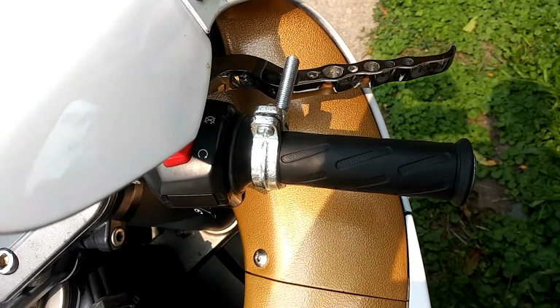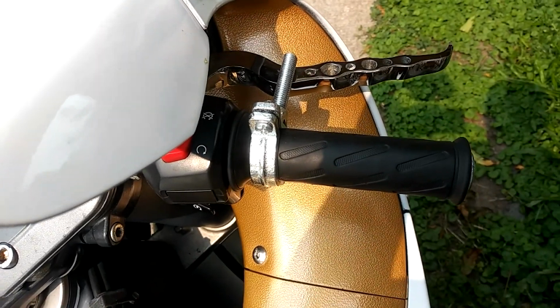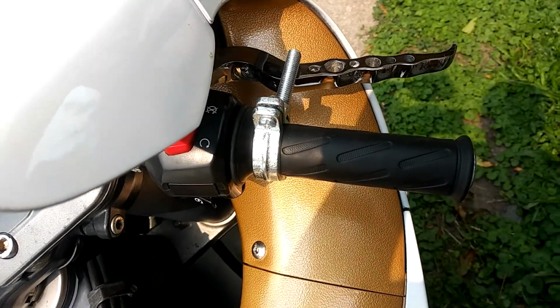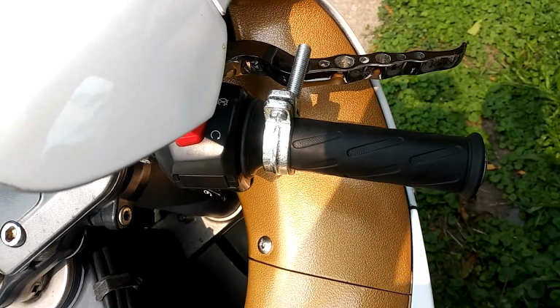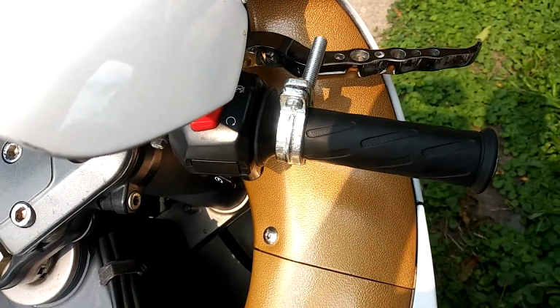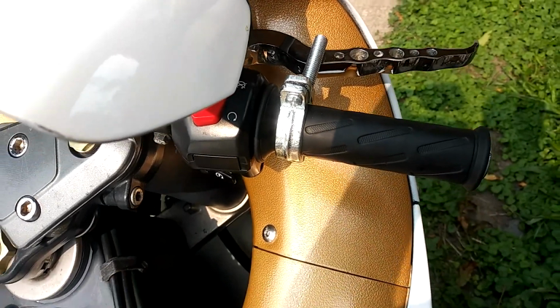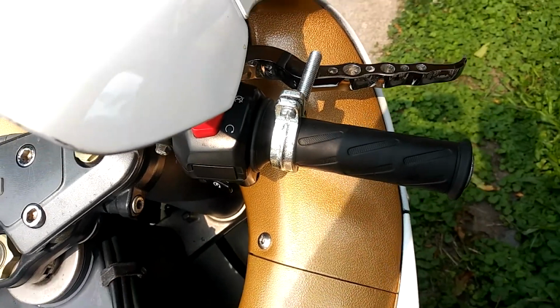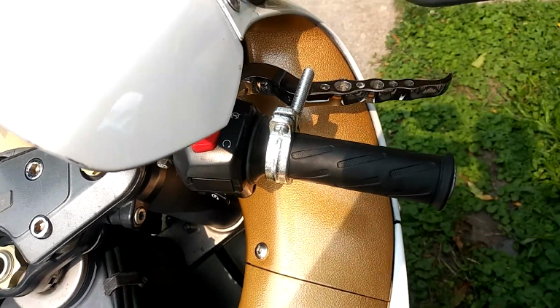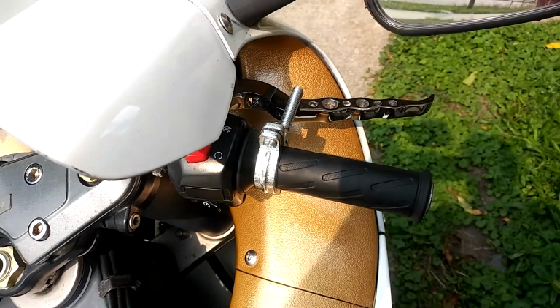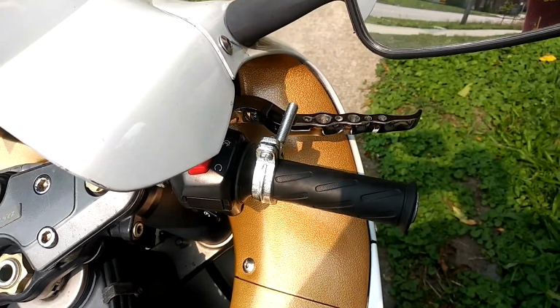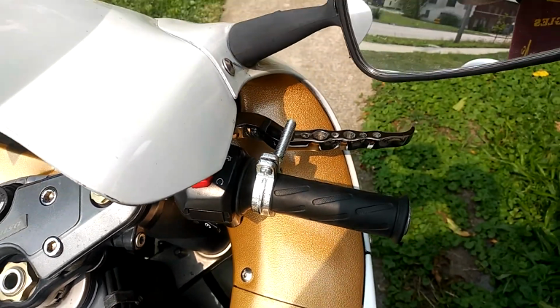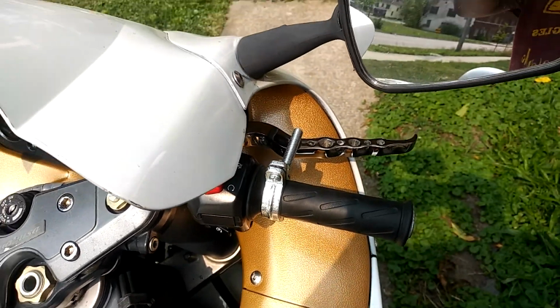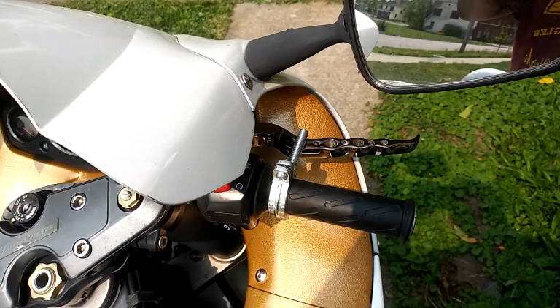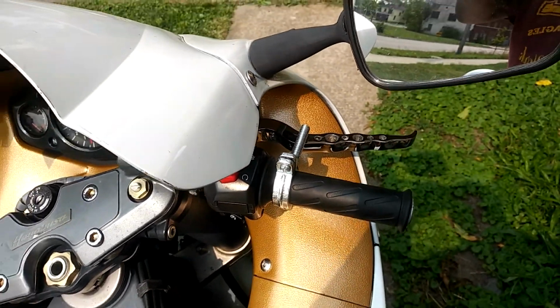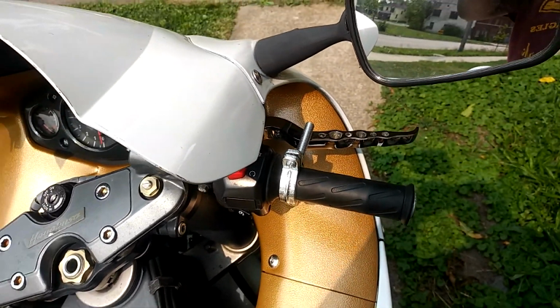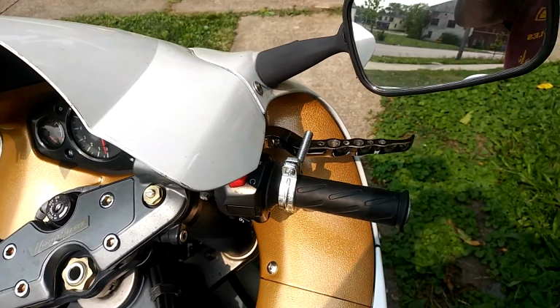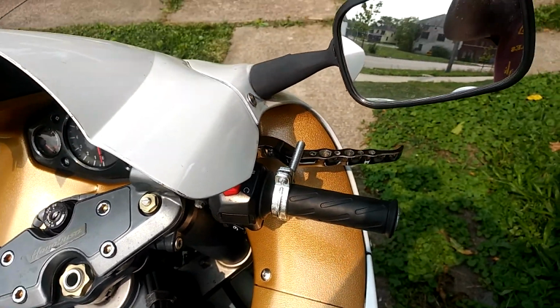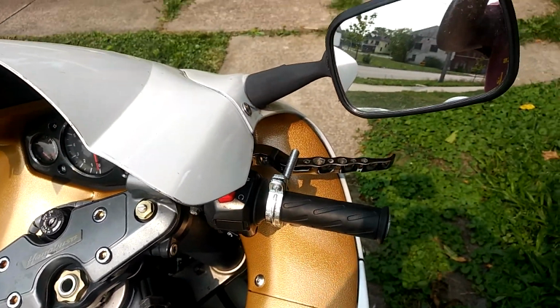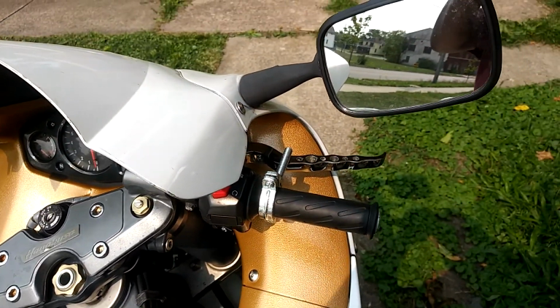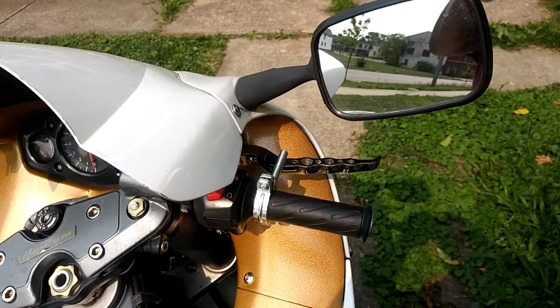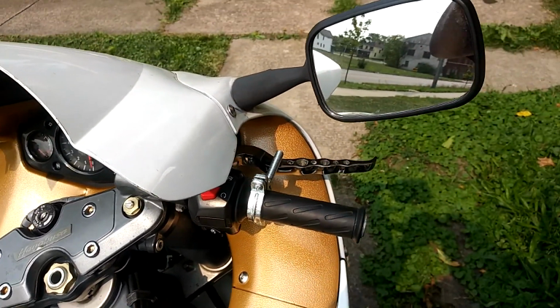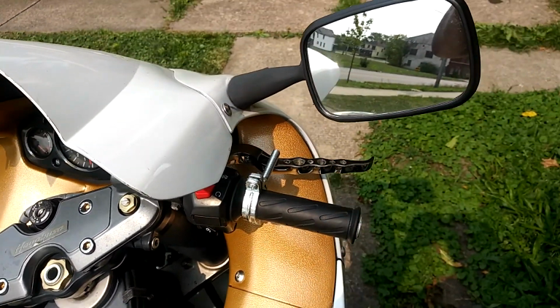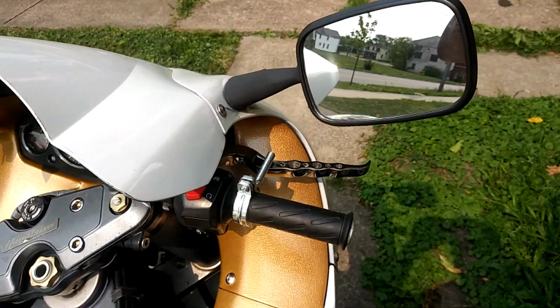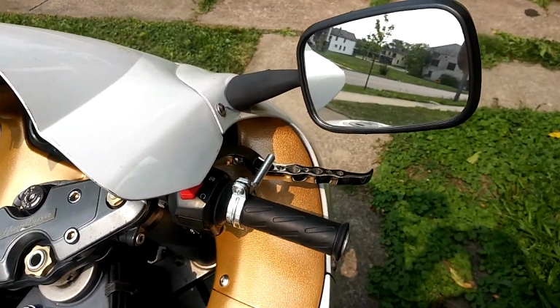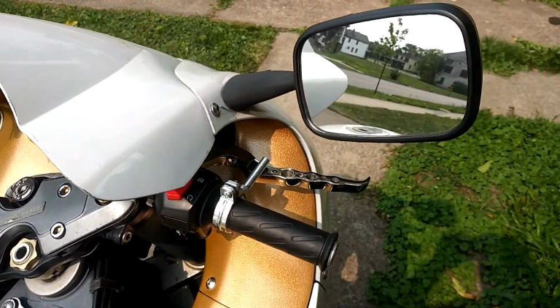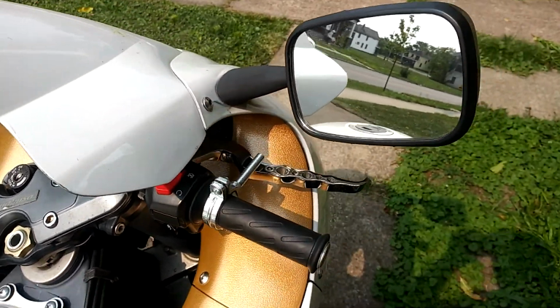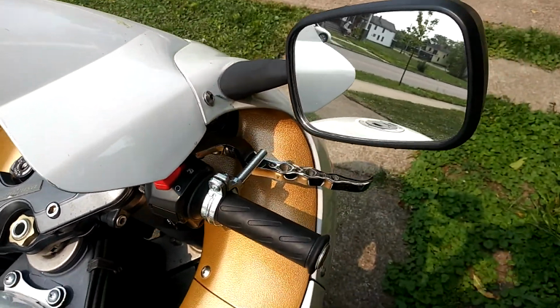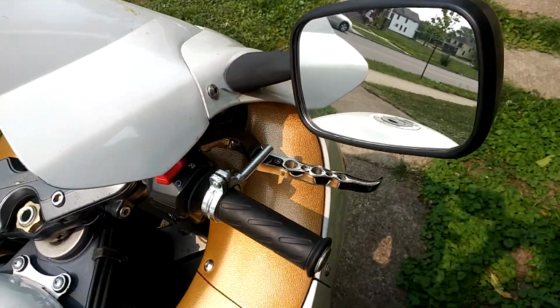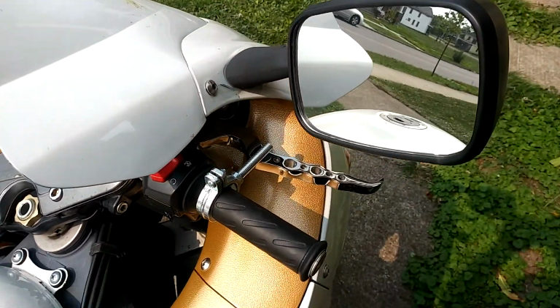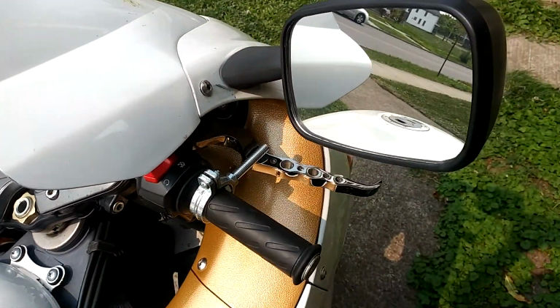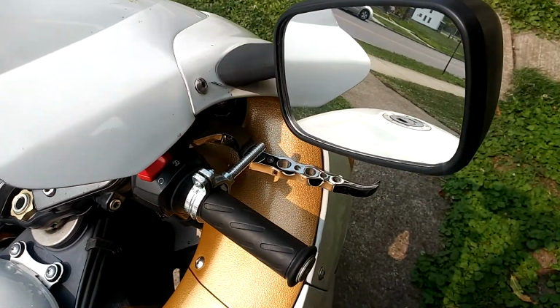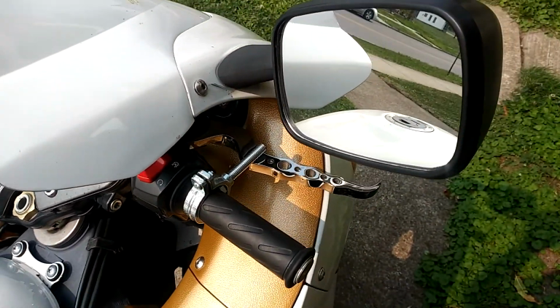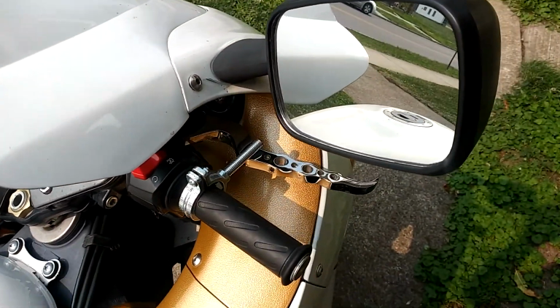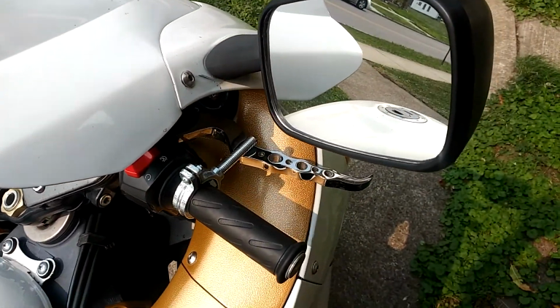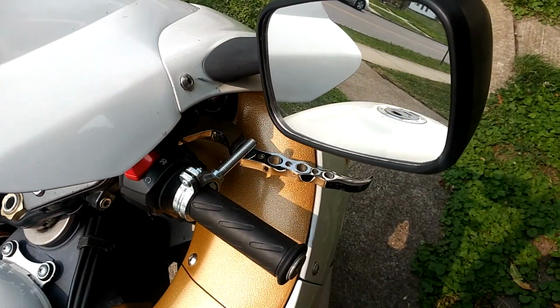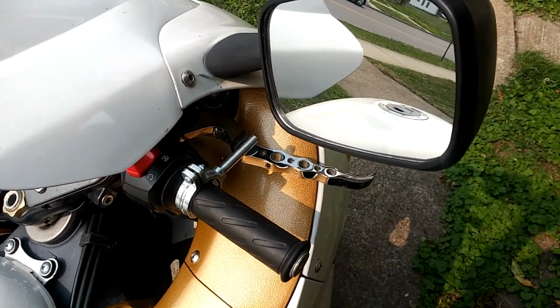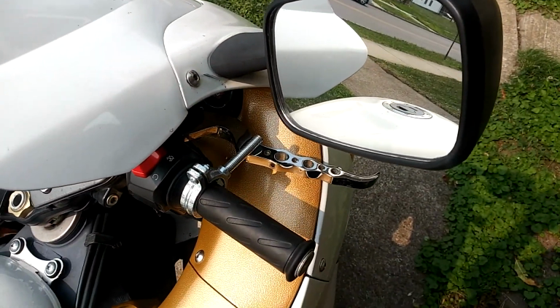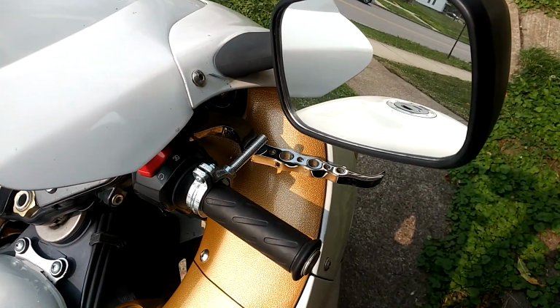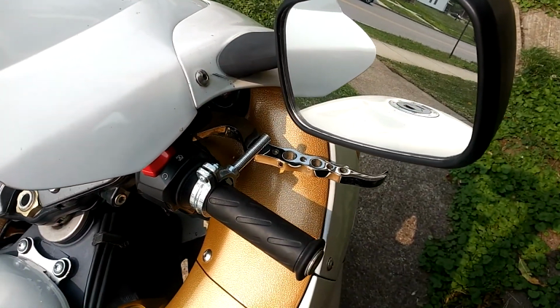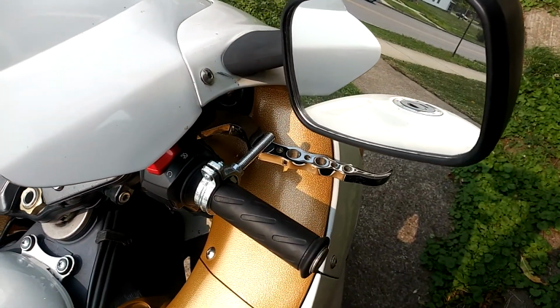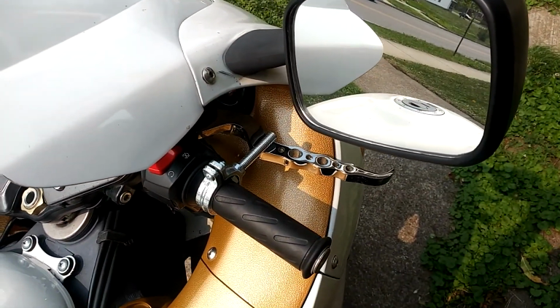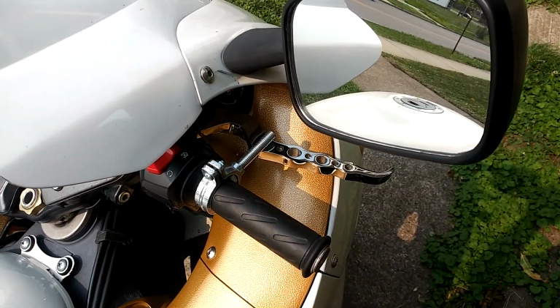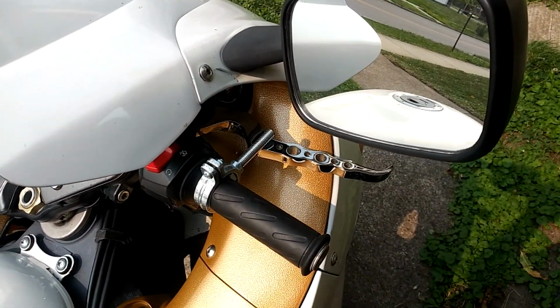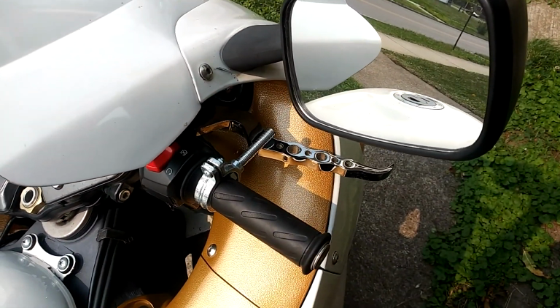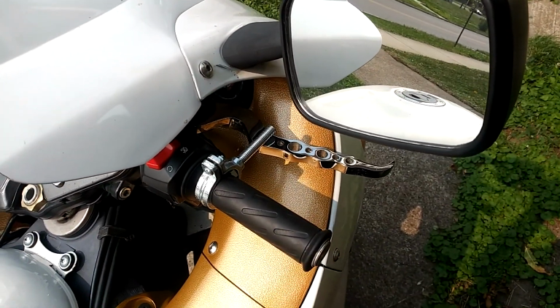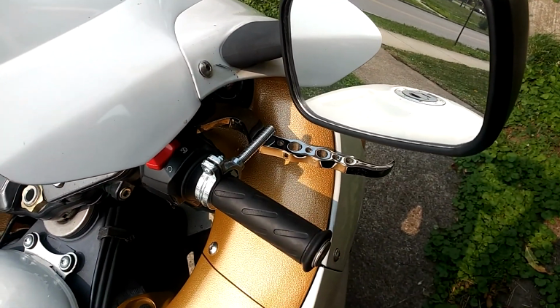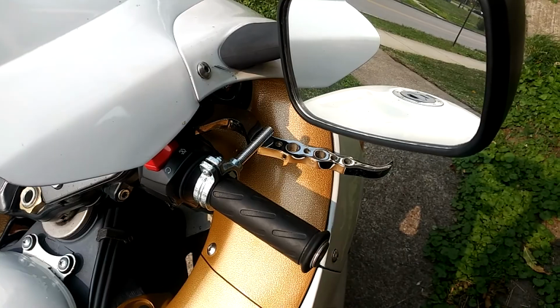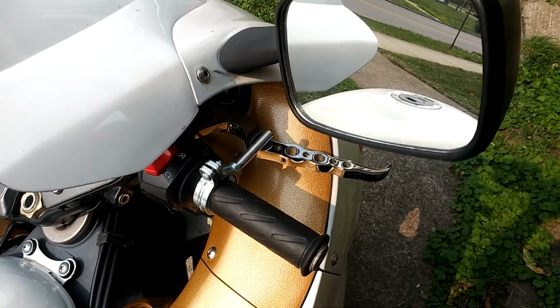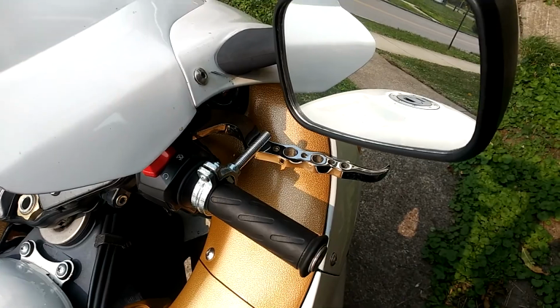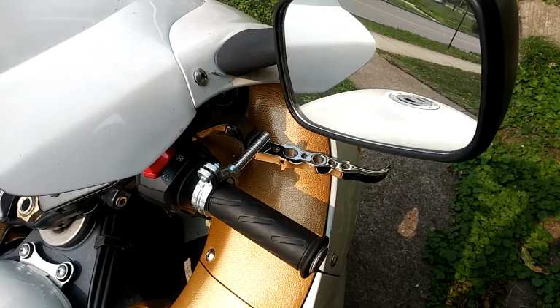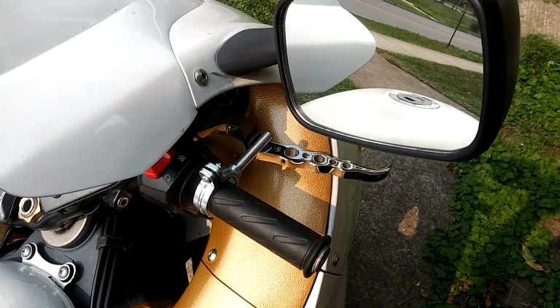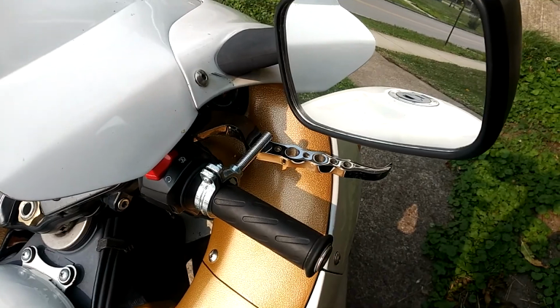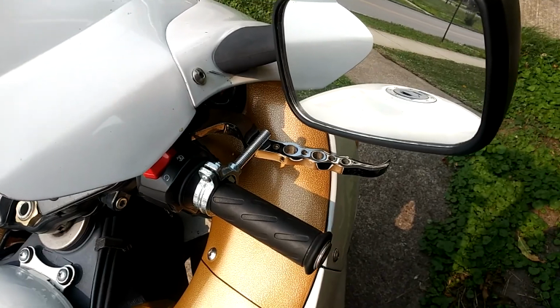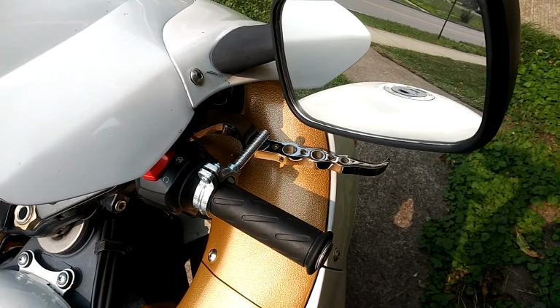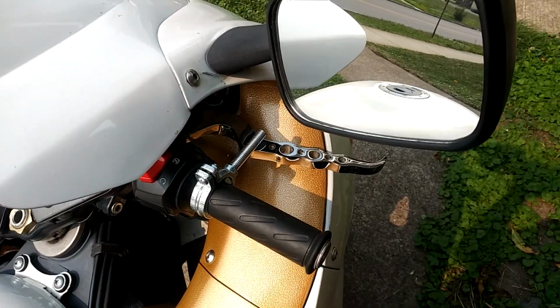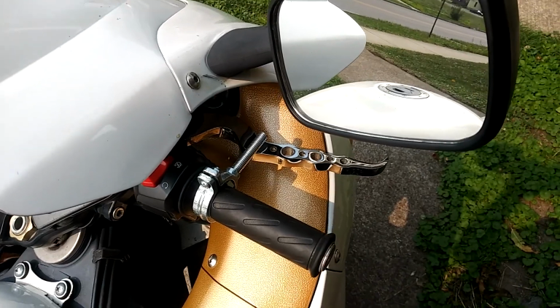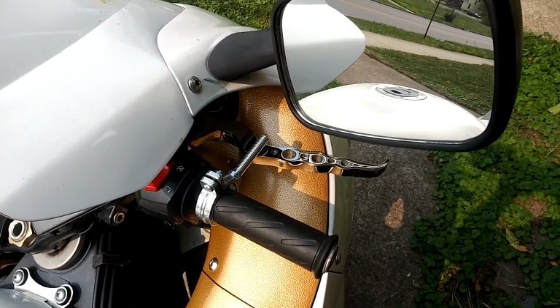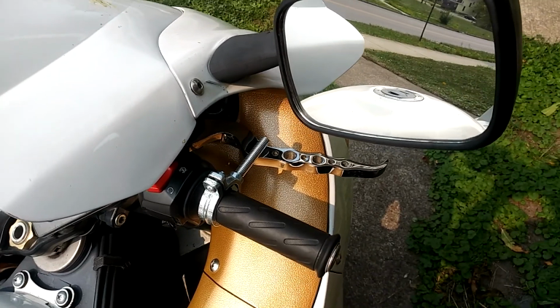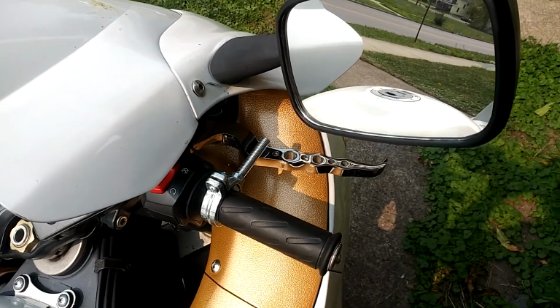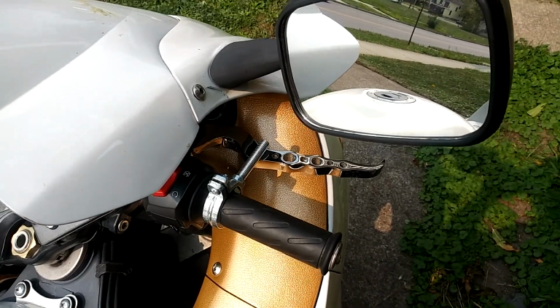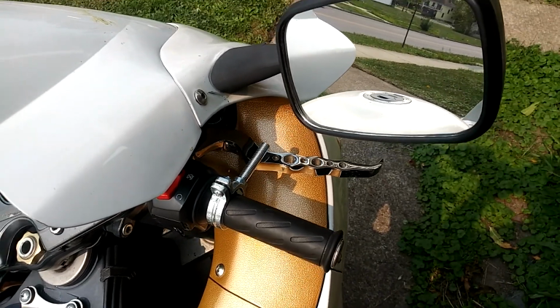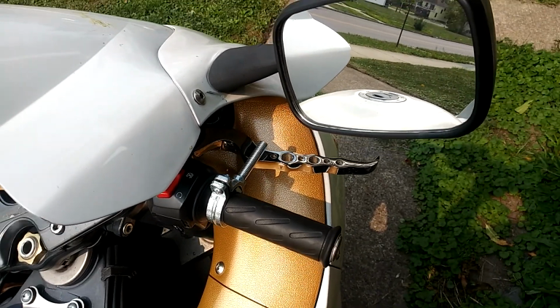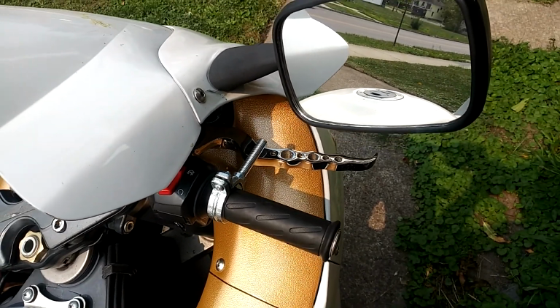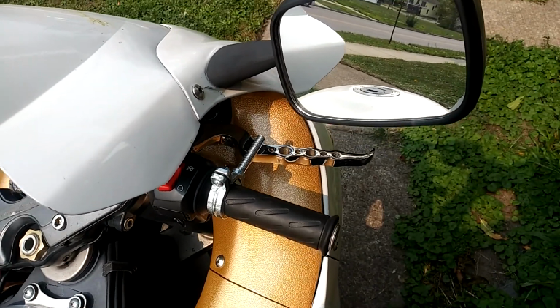So that's the homemade cruise control. If you like what you see, make sure you hit the like button, comment, subscribe. I'll see you in the next video.